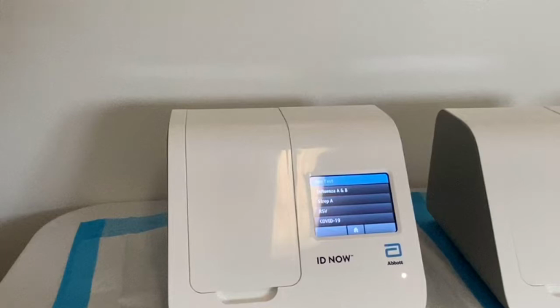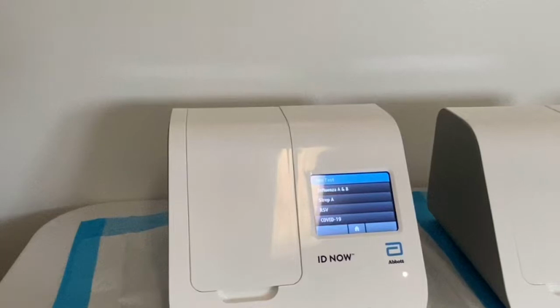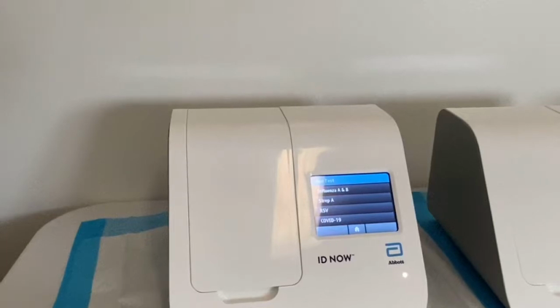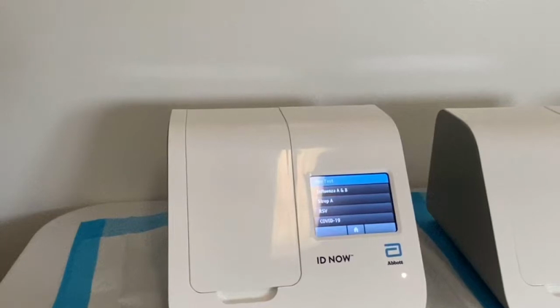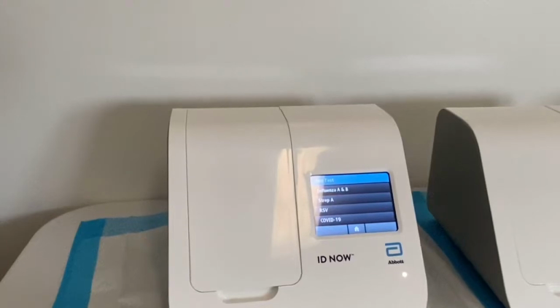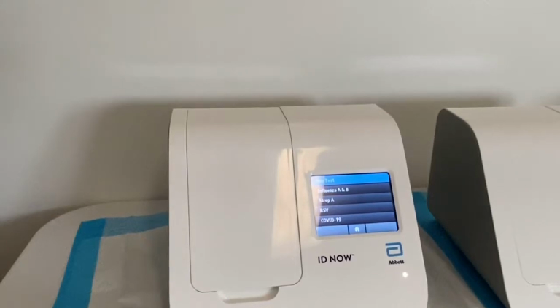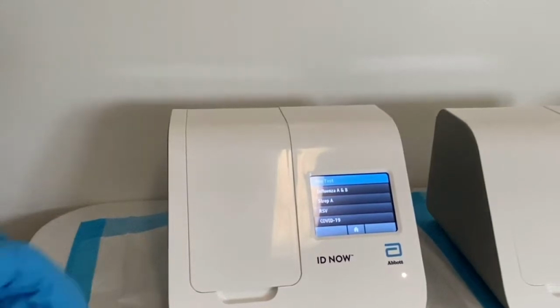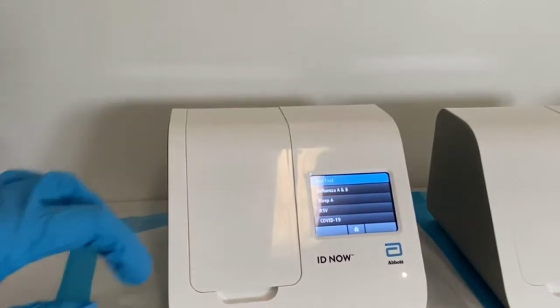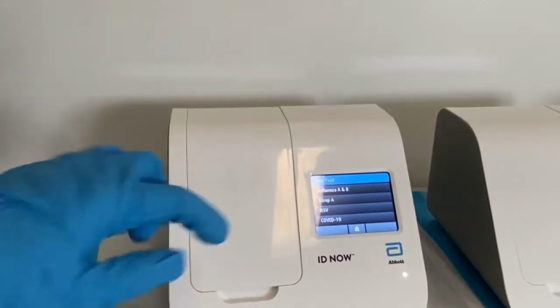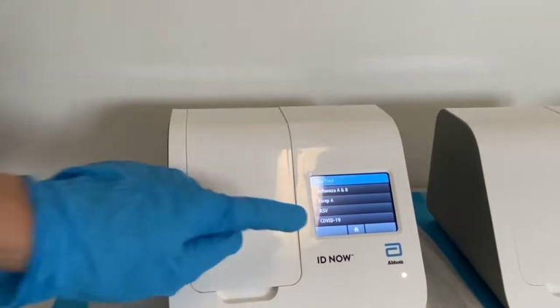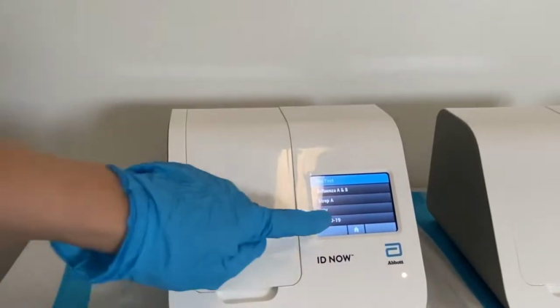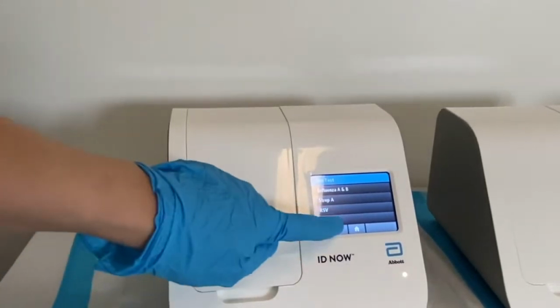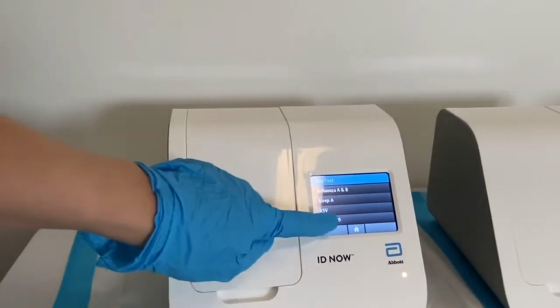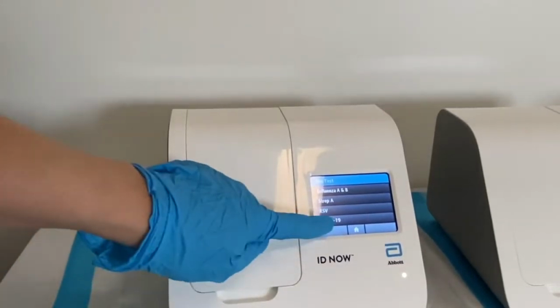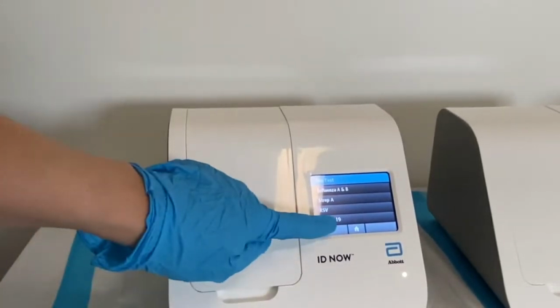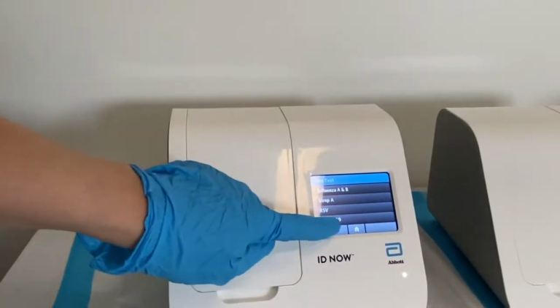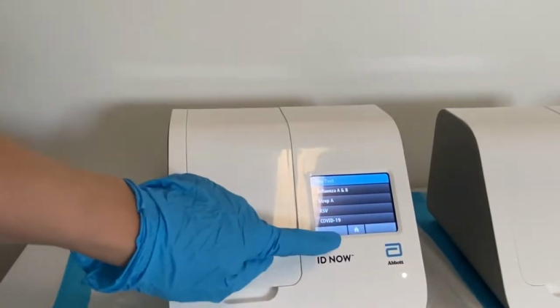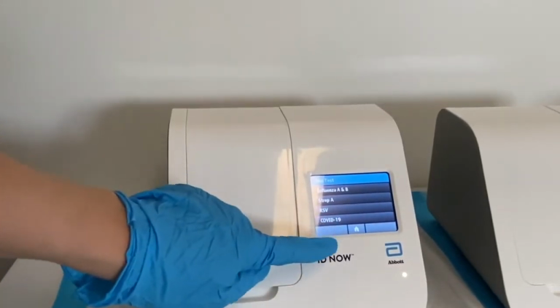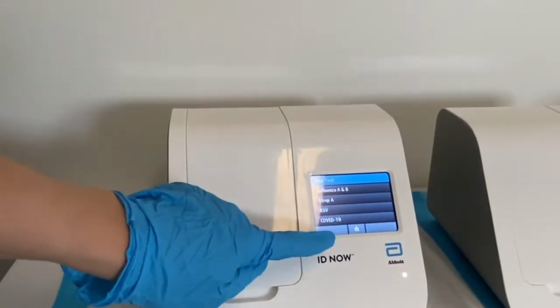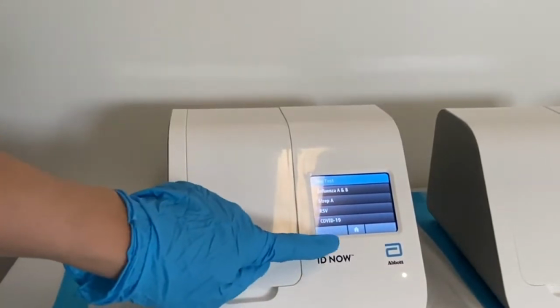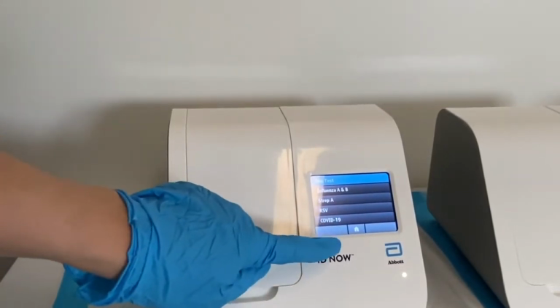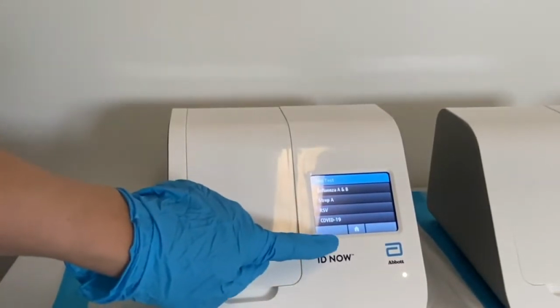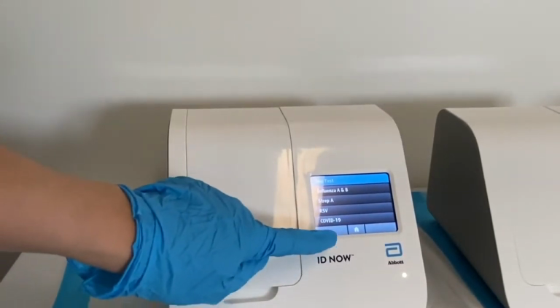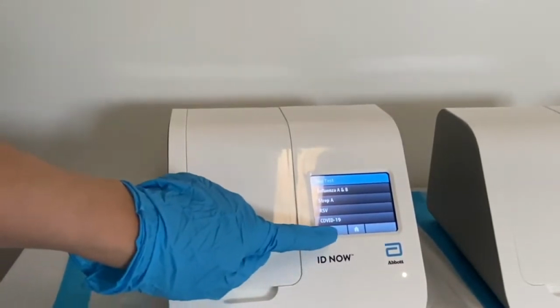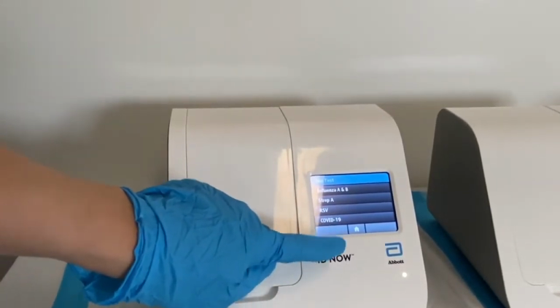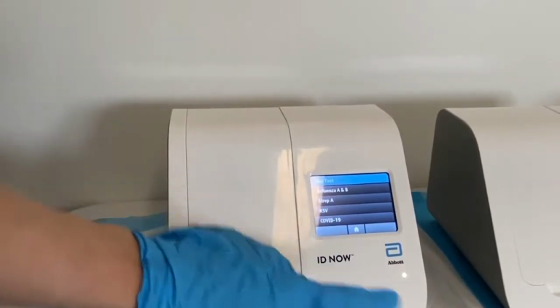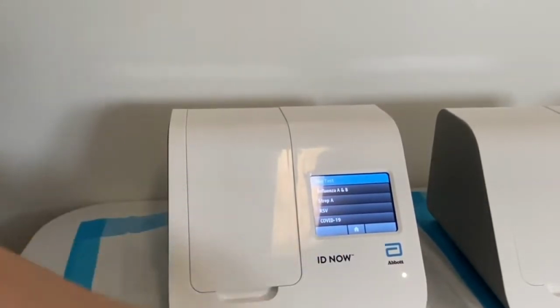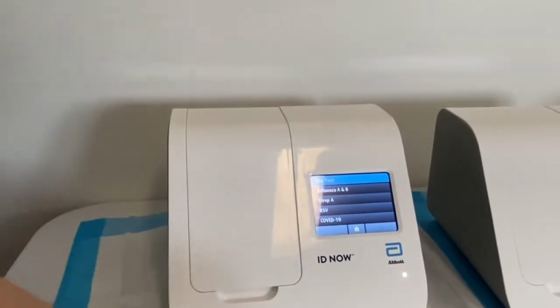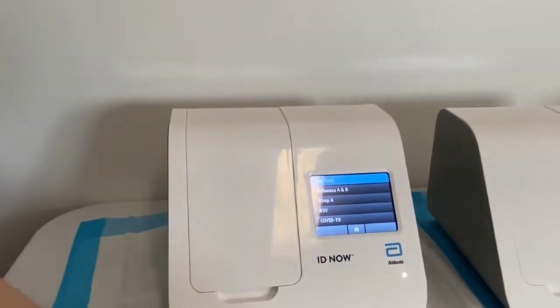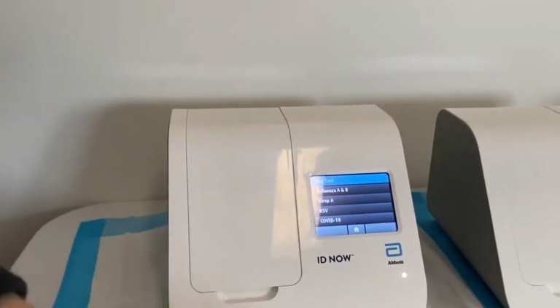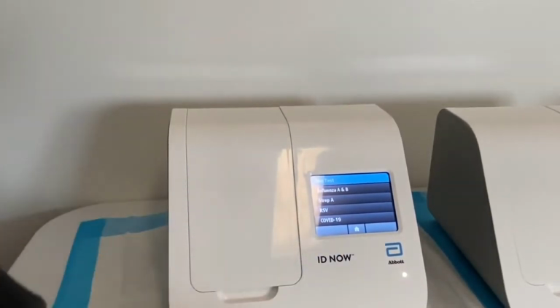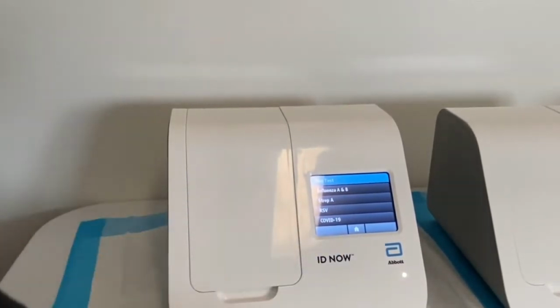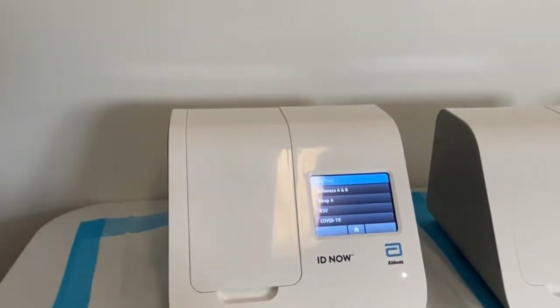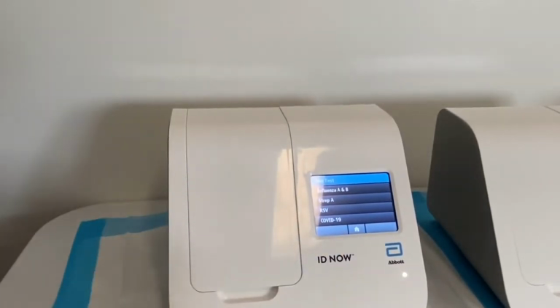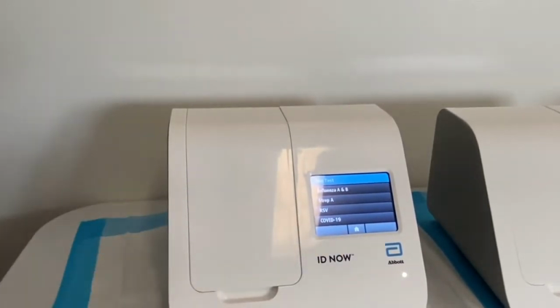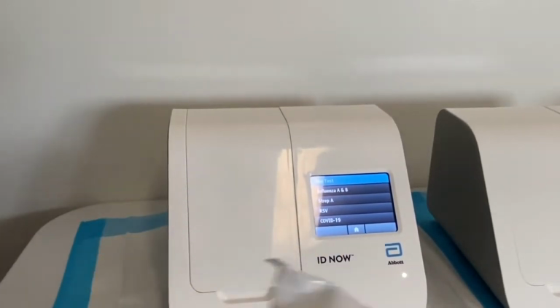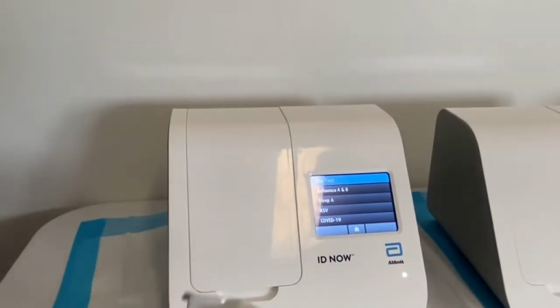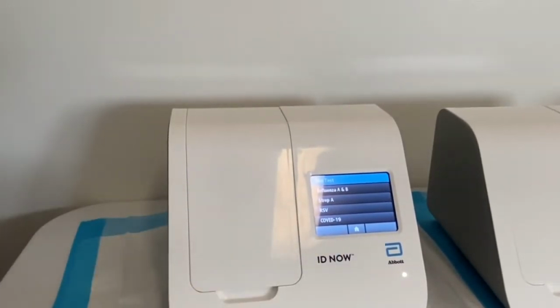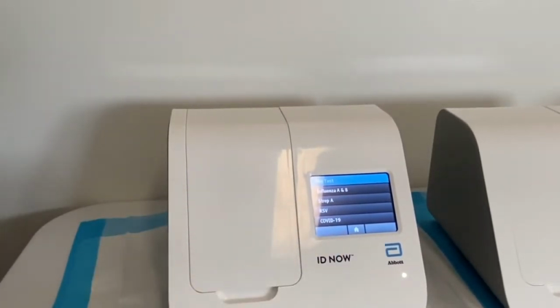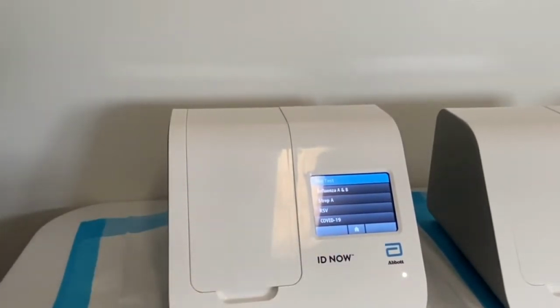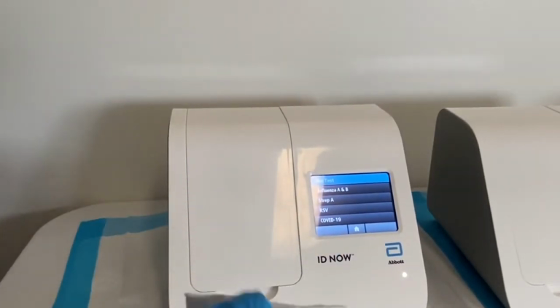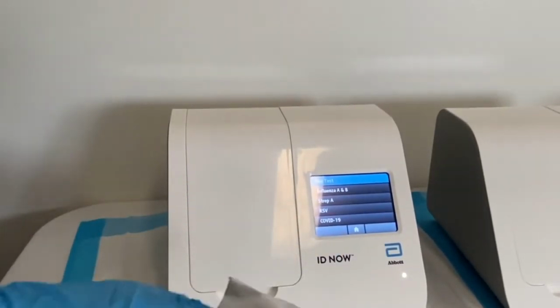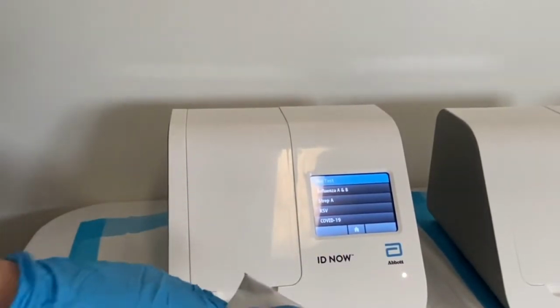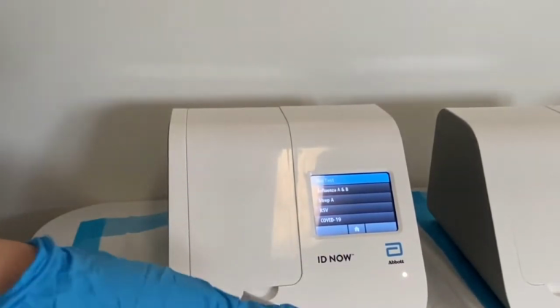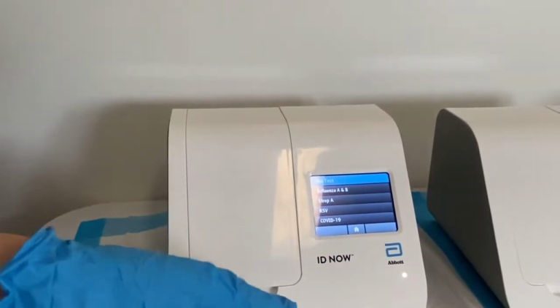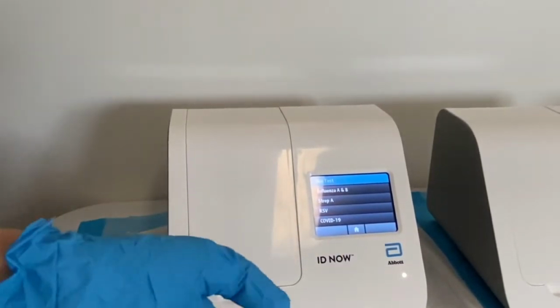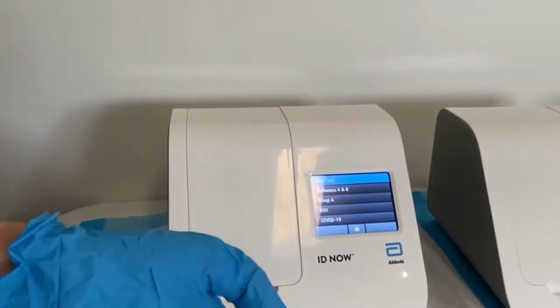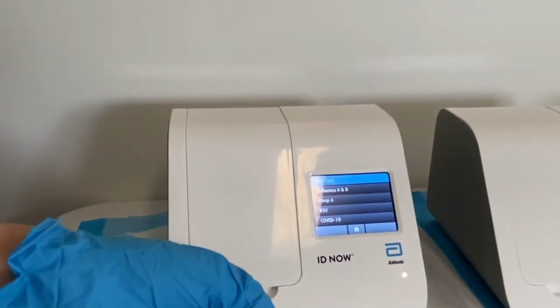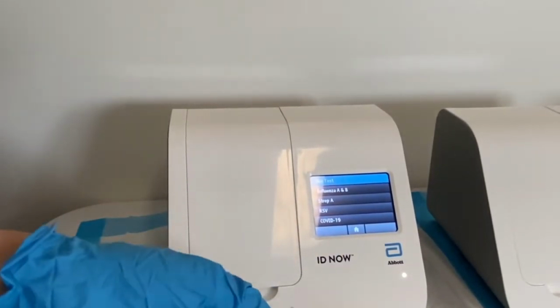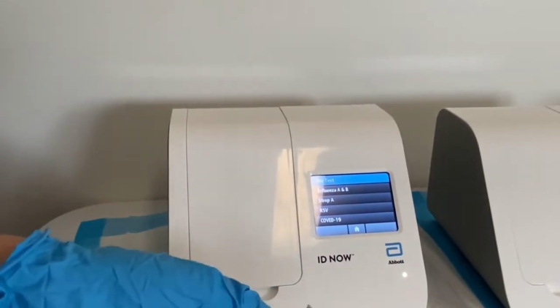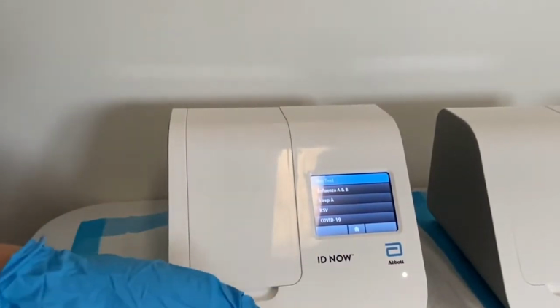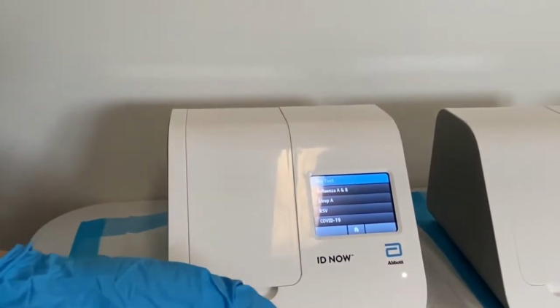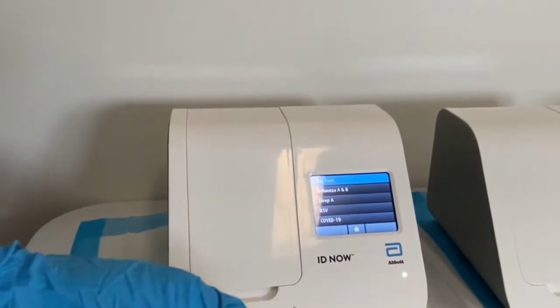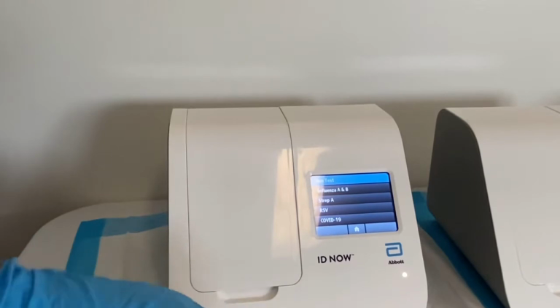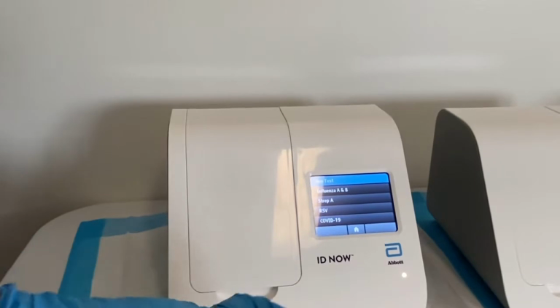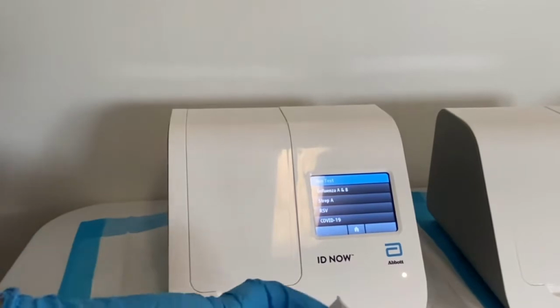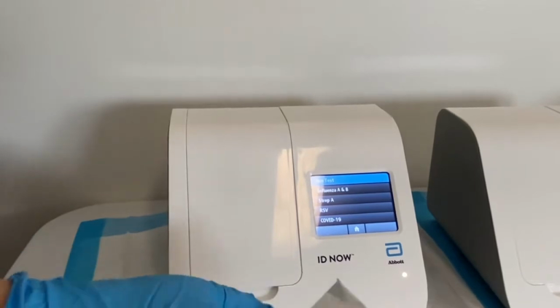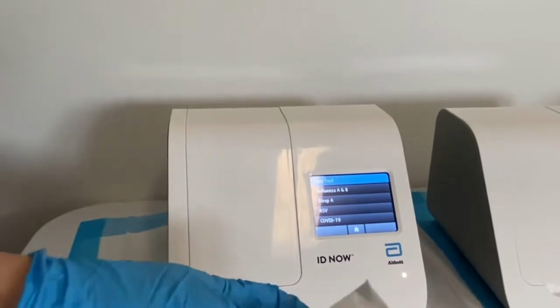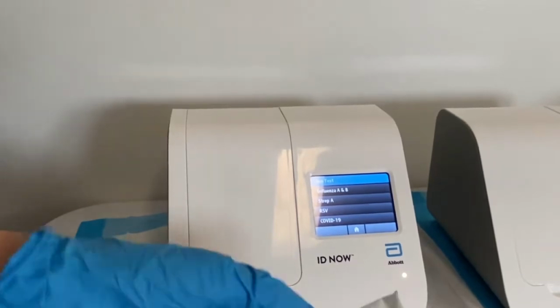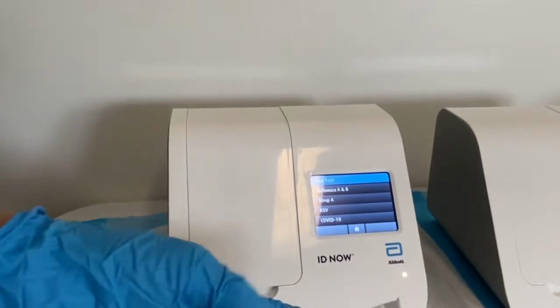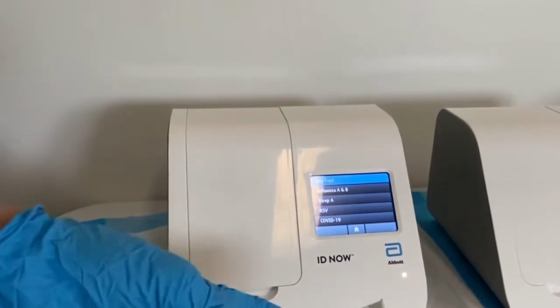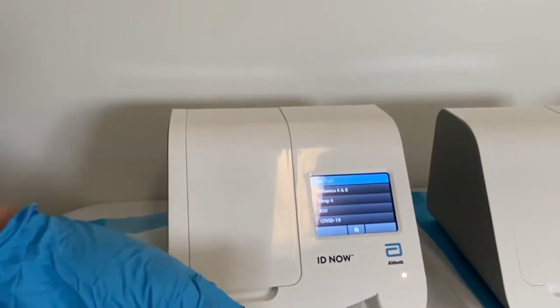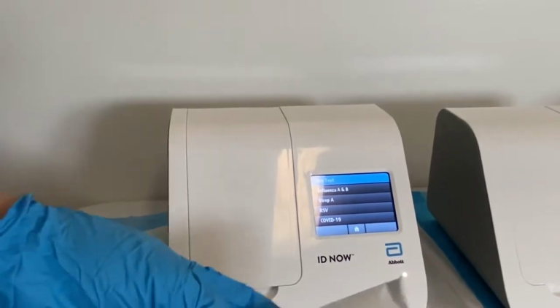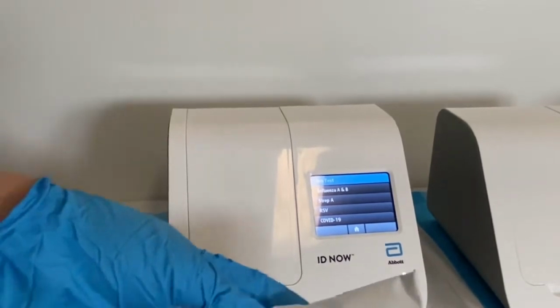Hello everyone and welcome back to R&Scrub. Today we'll be going over how to use the rapid COVID test machine.